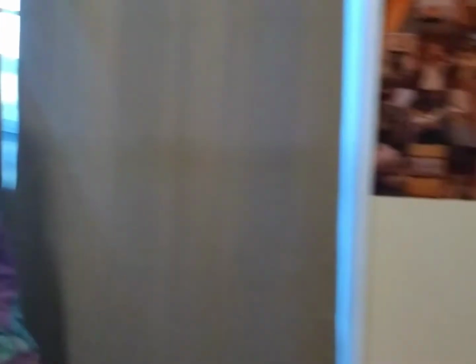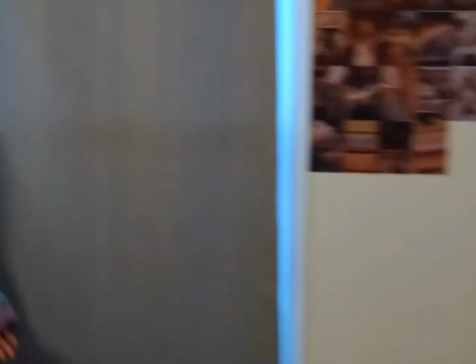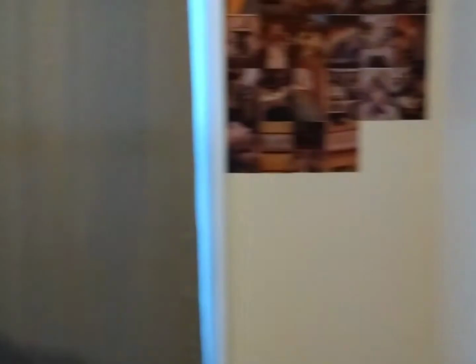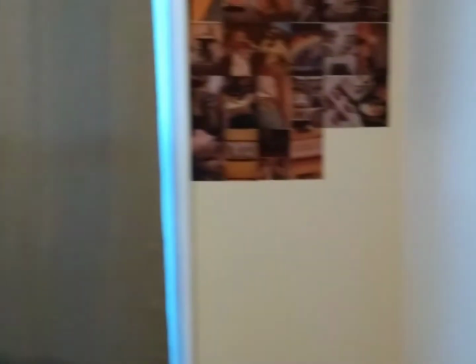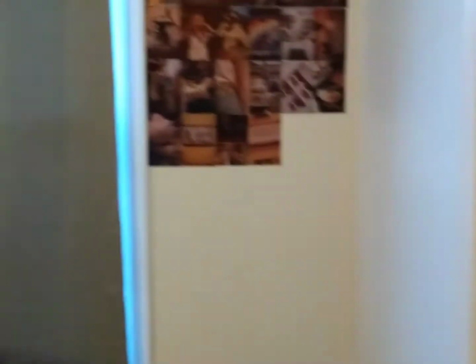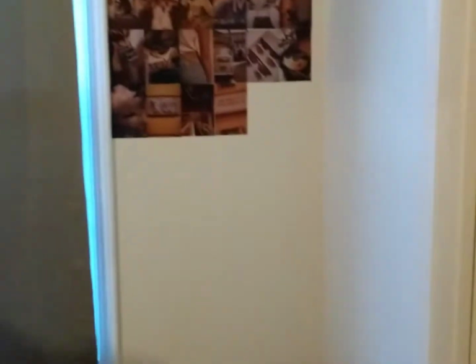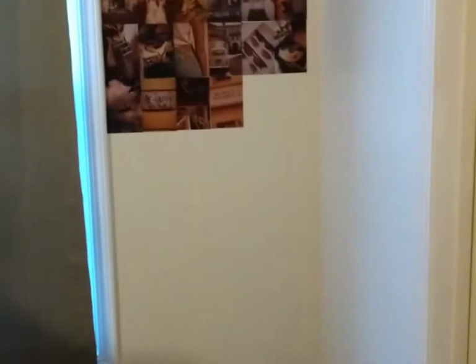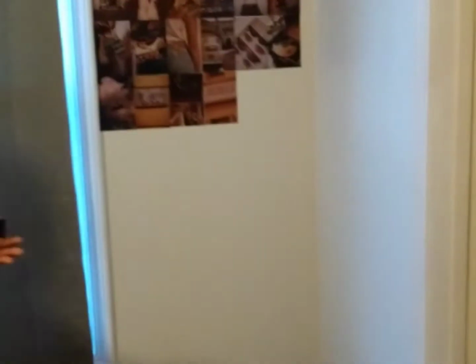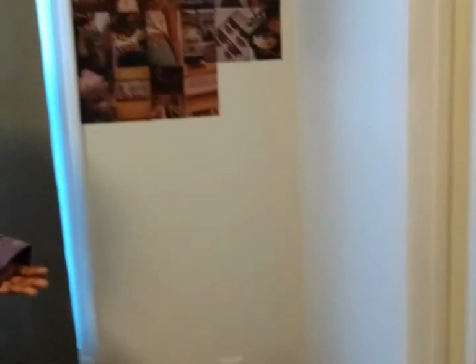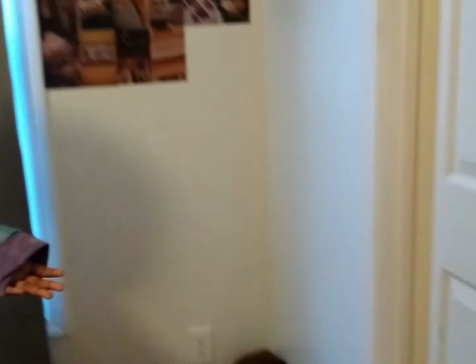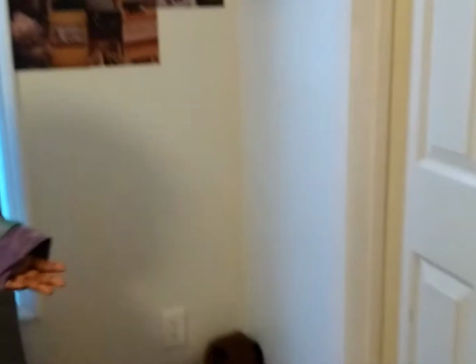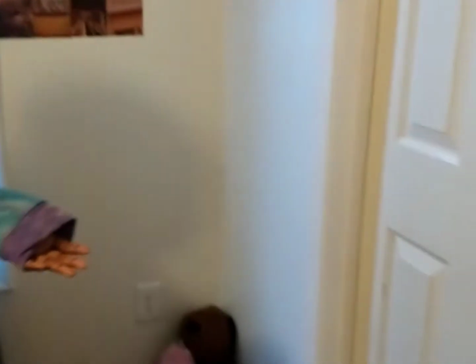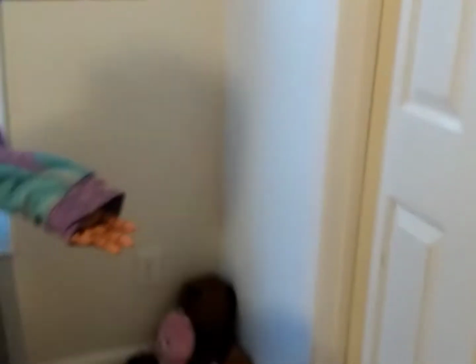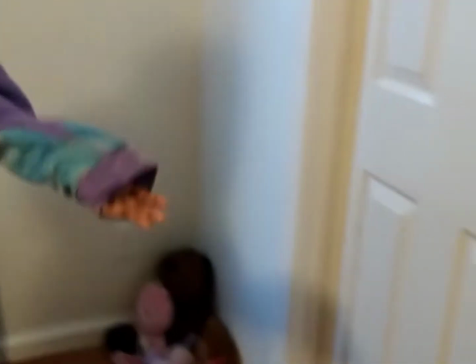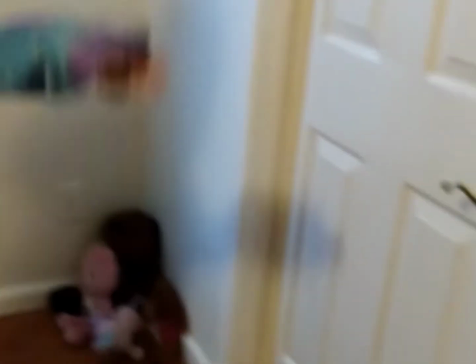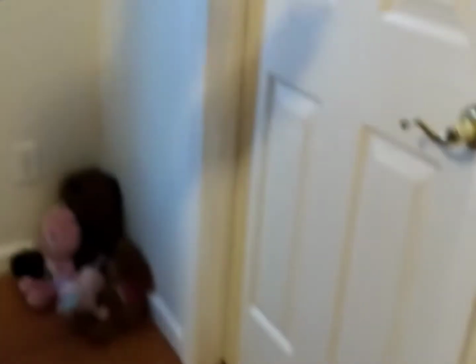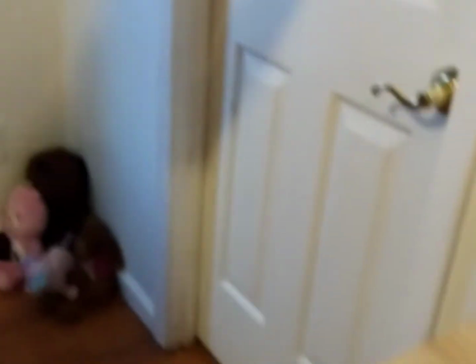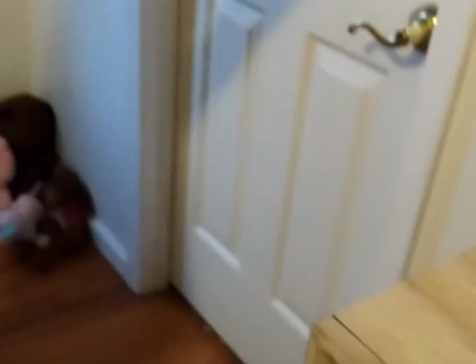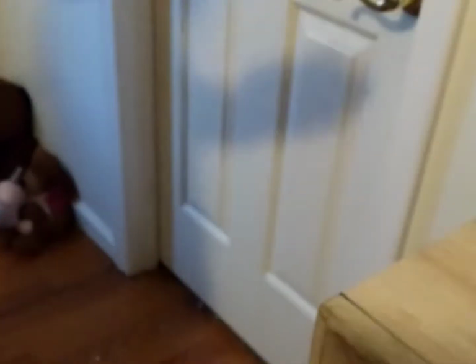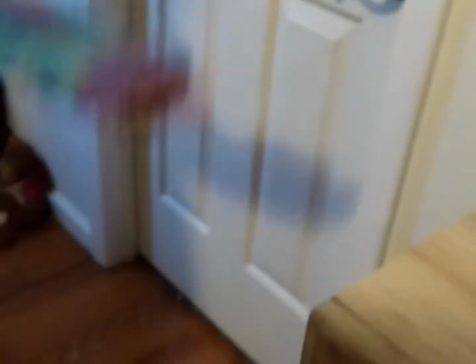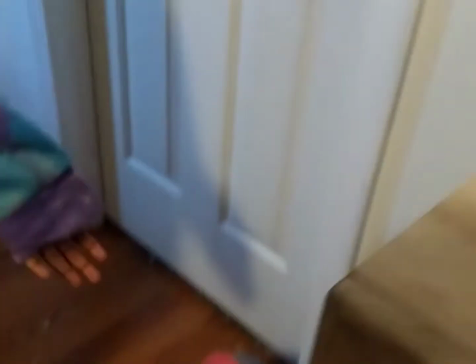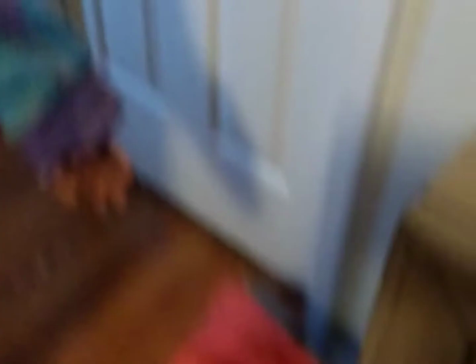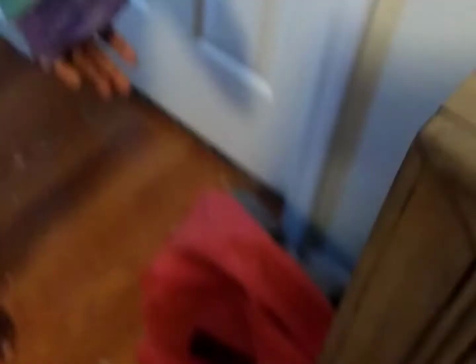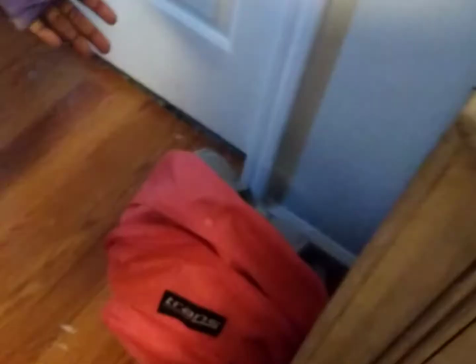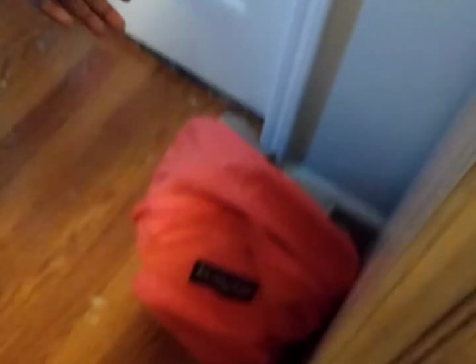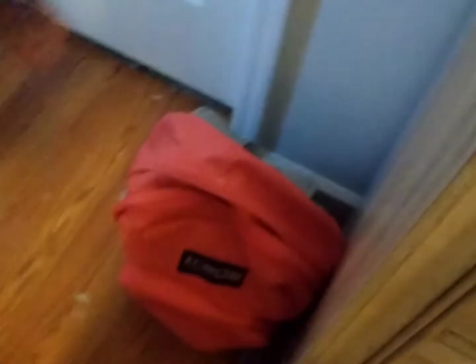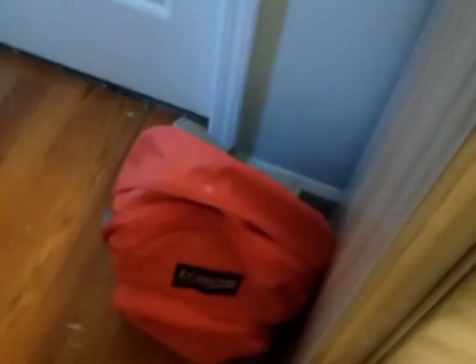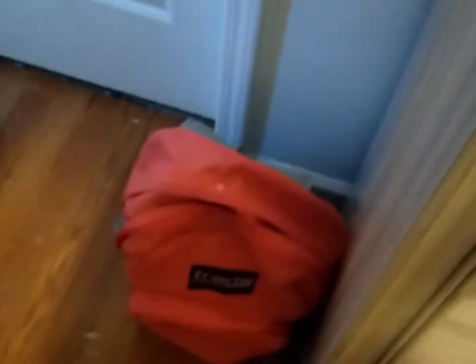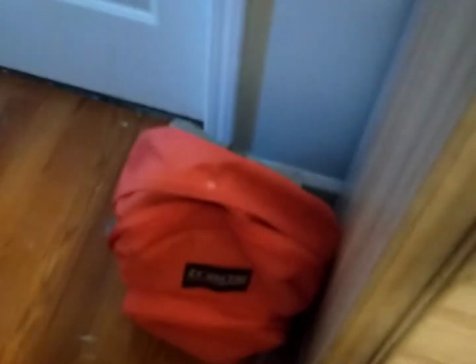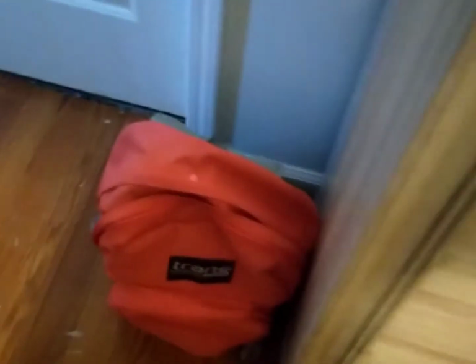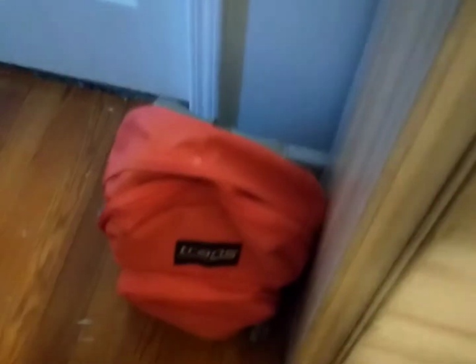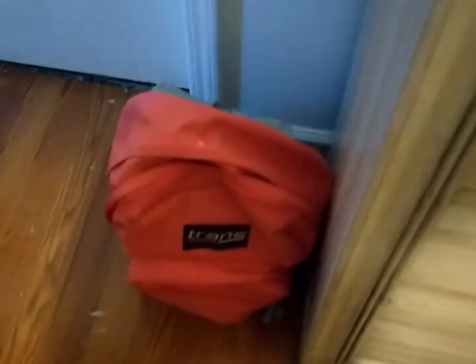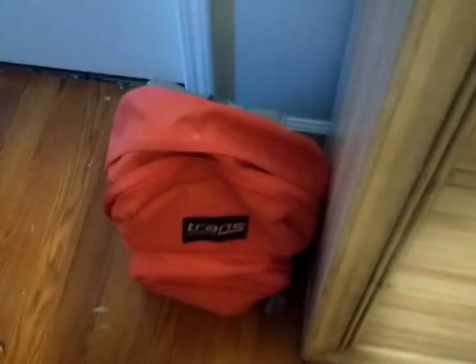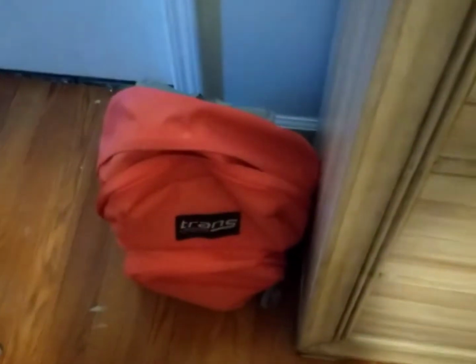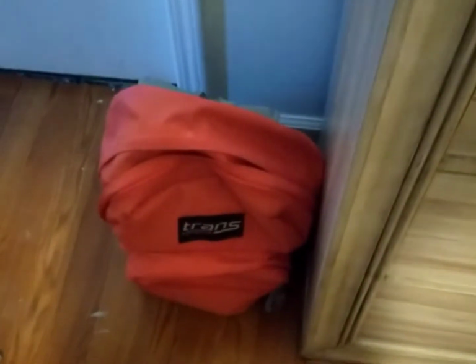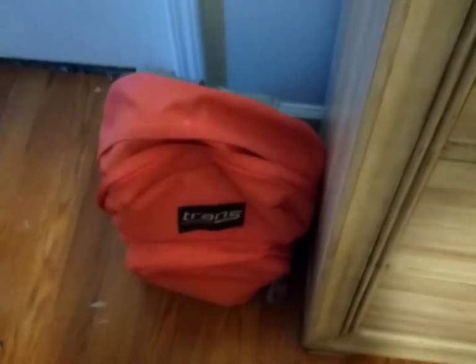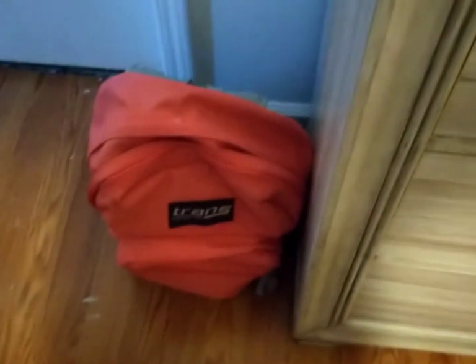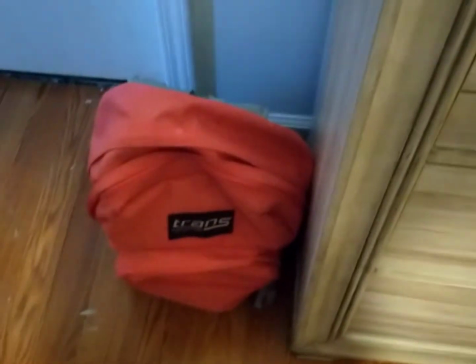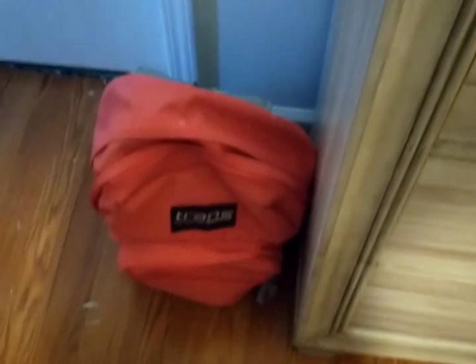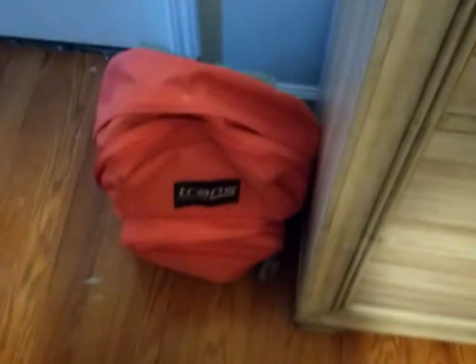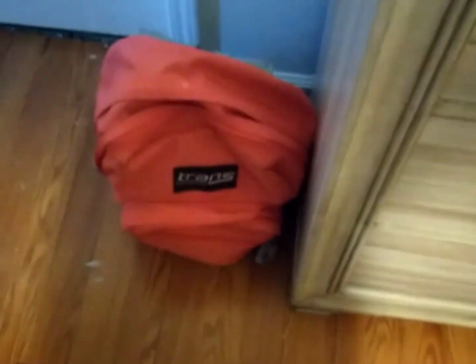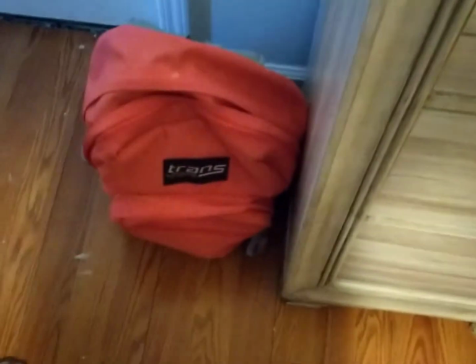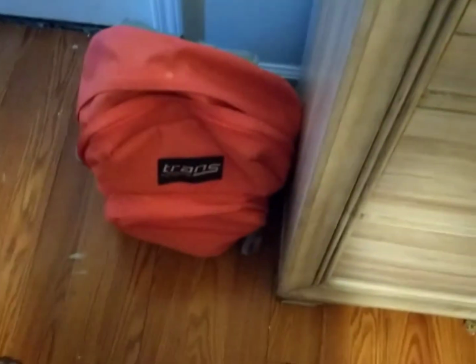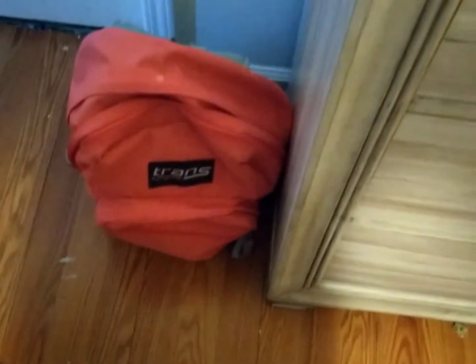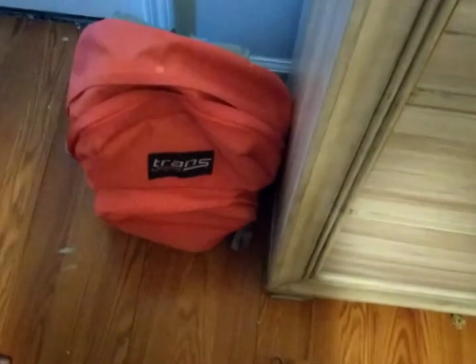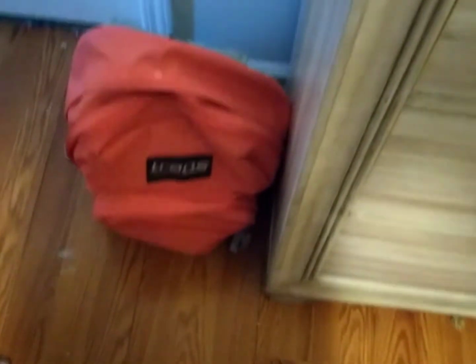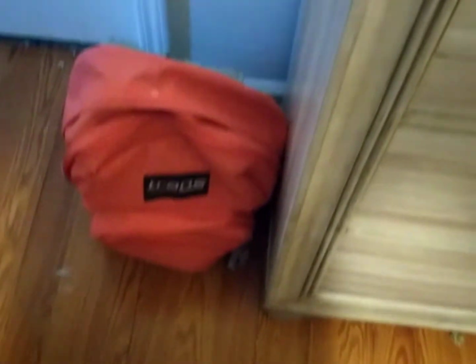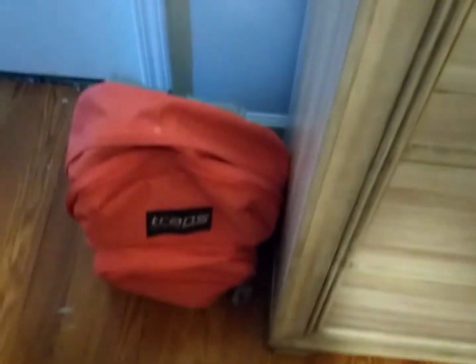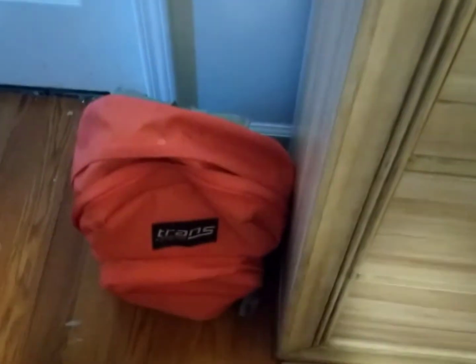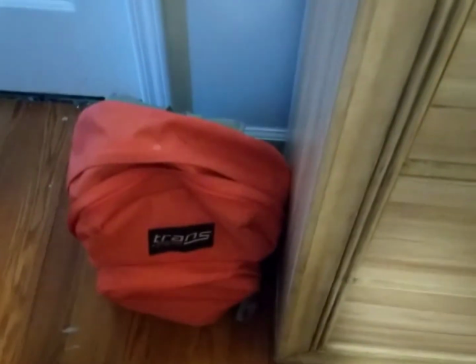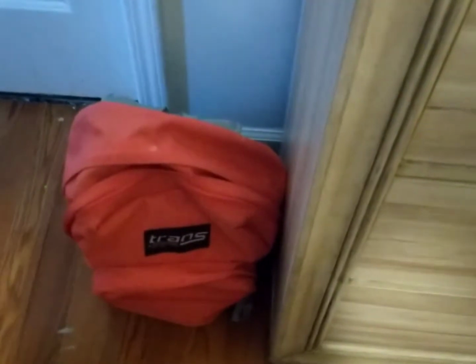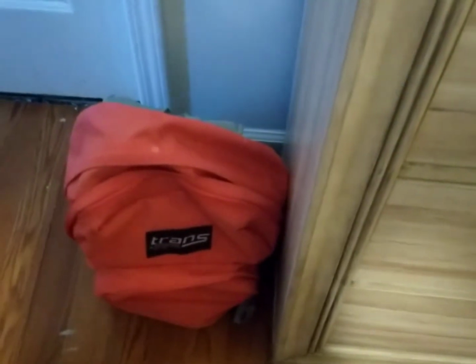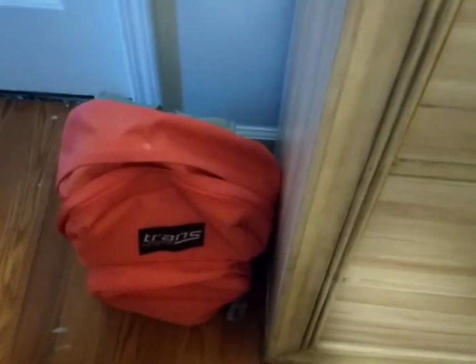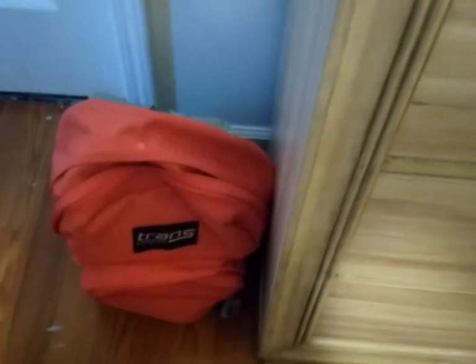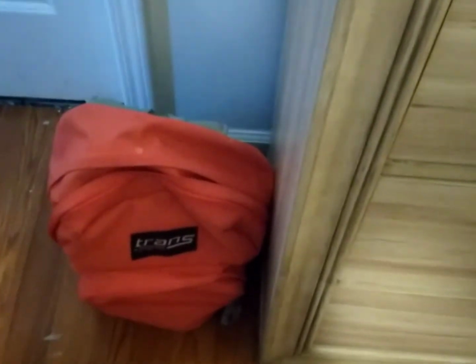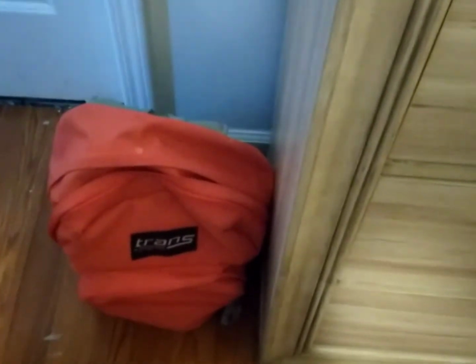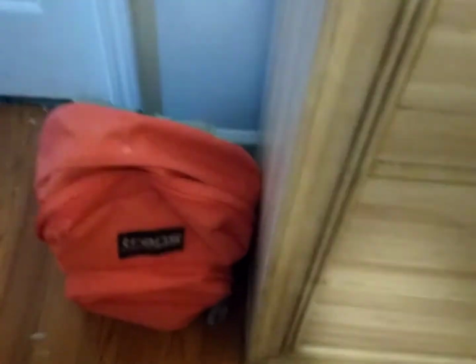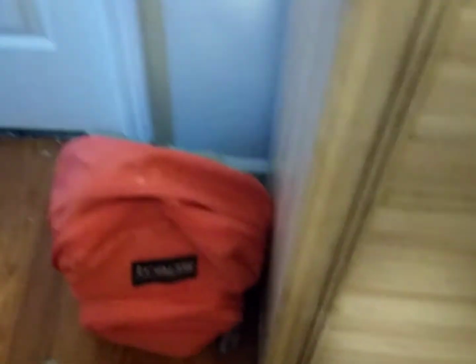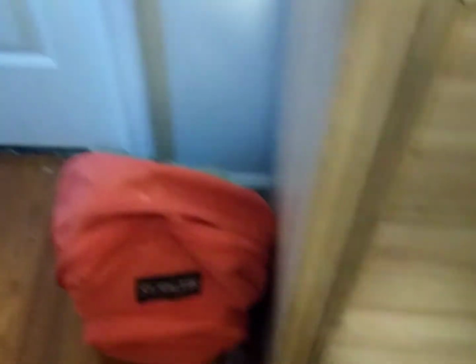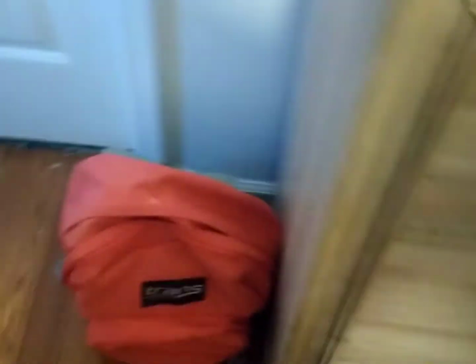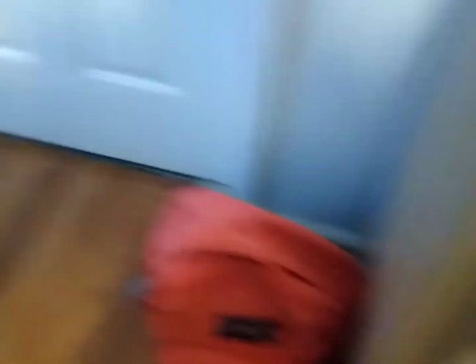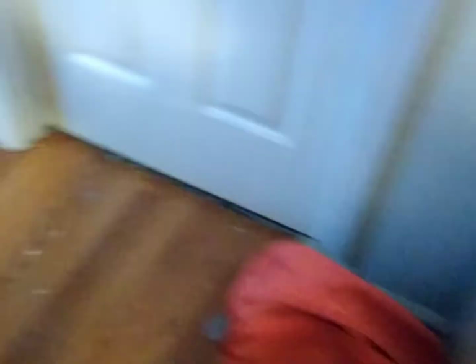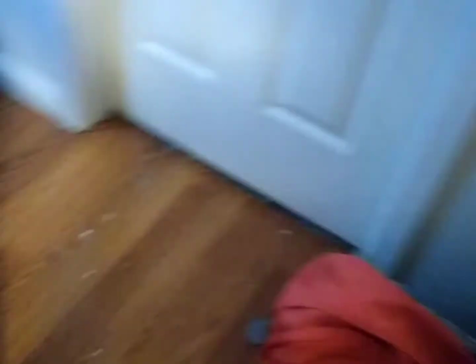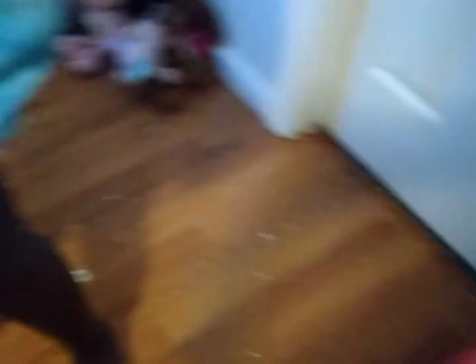Over here I have my pink foot bag. That's basically it for this area.